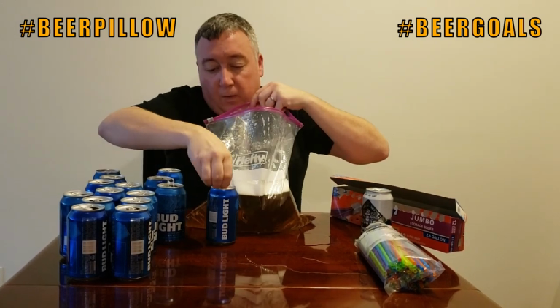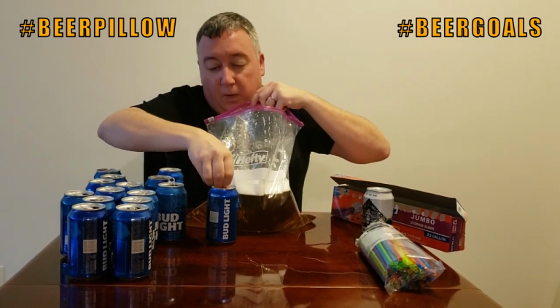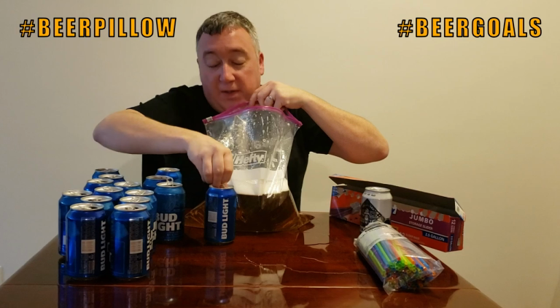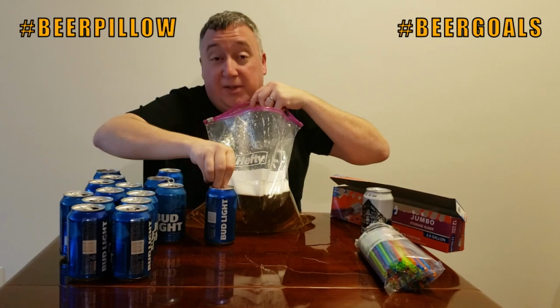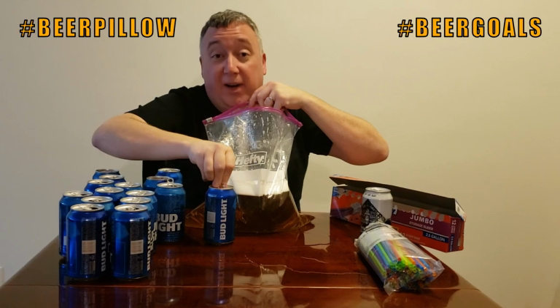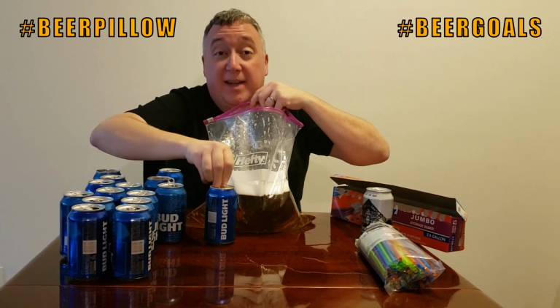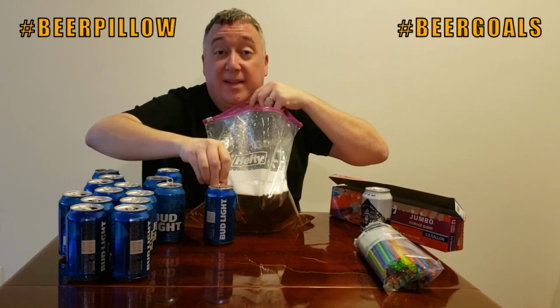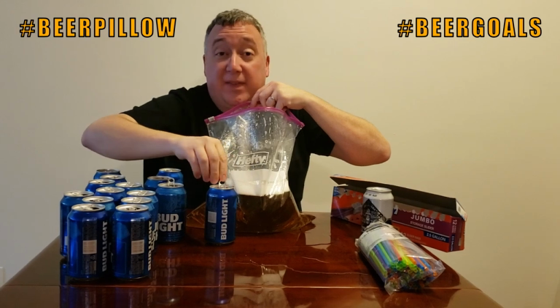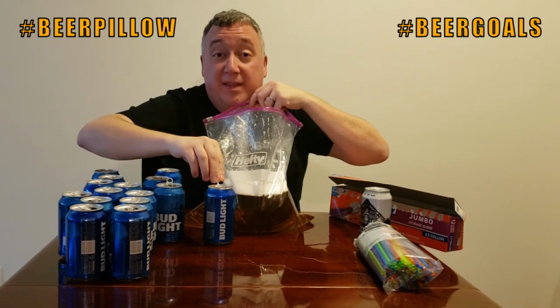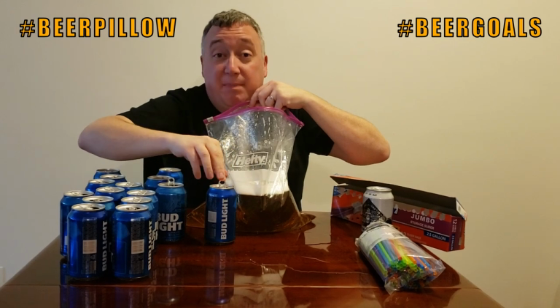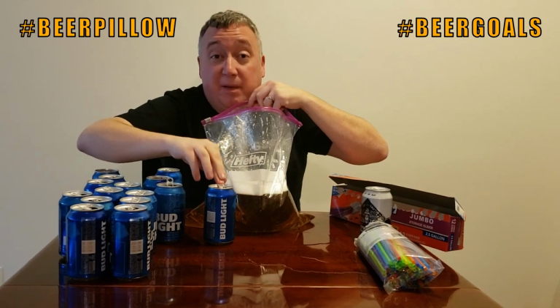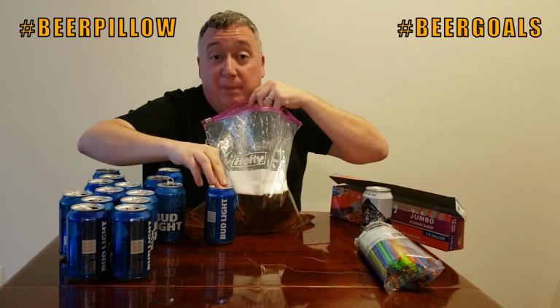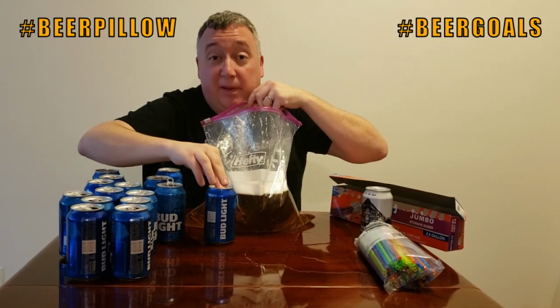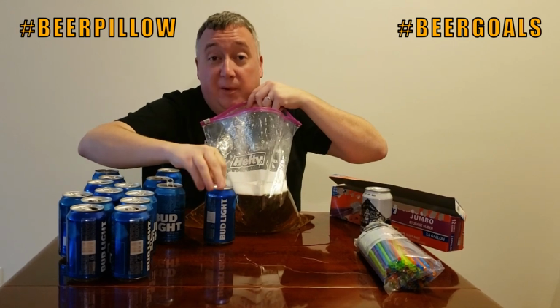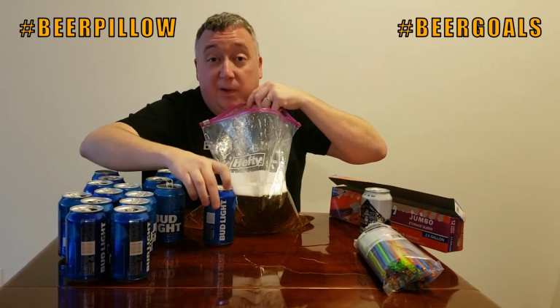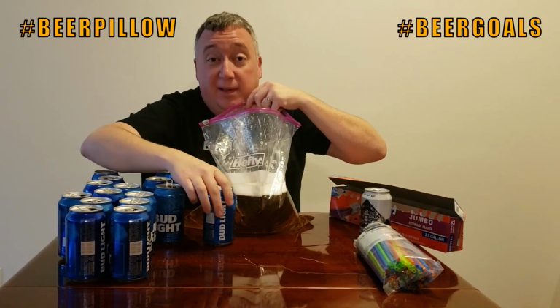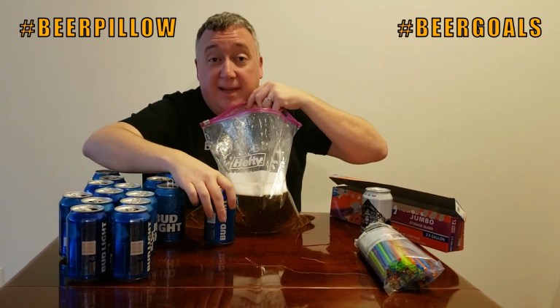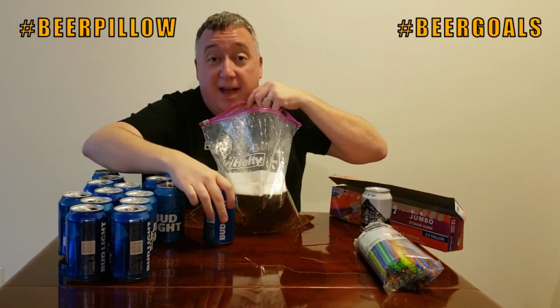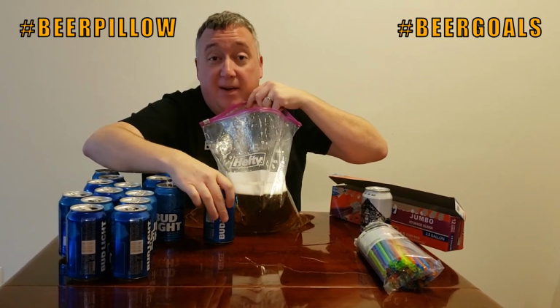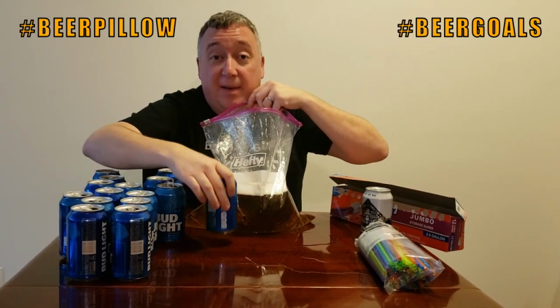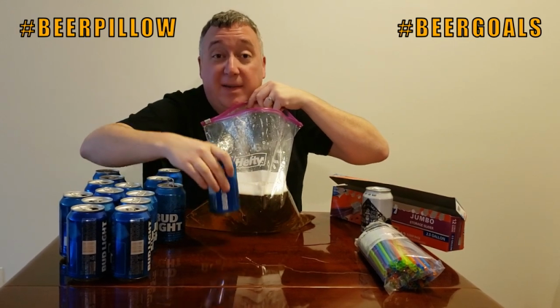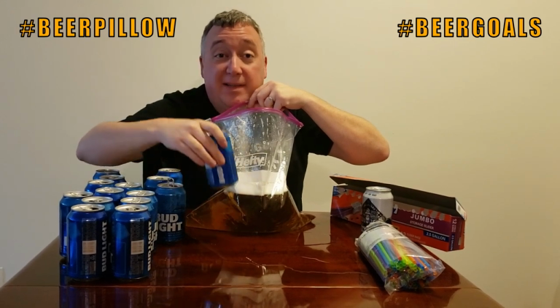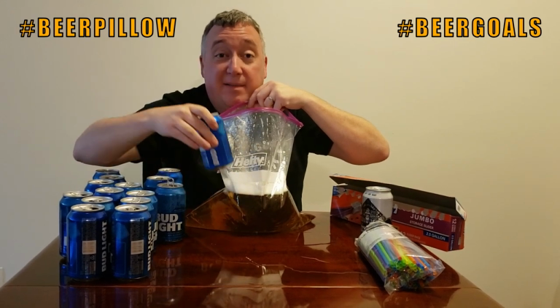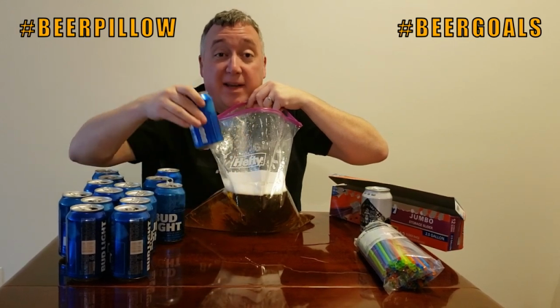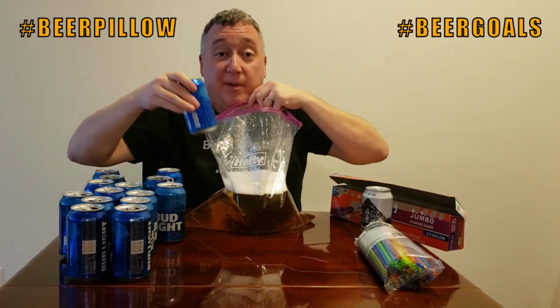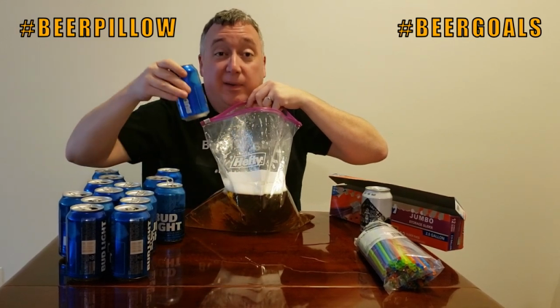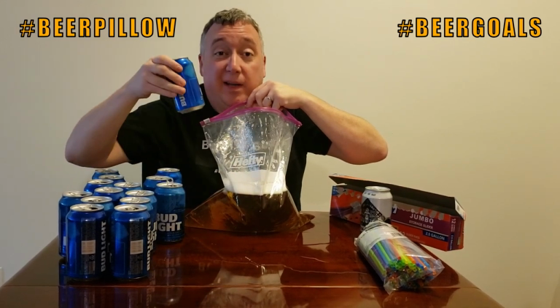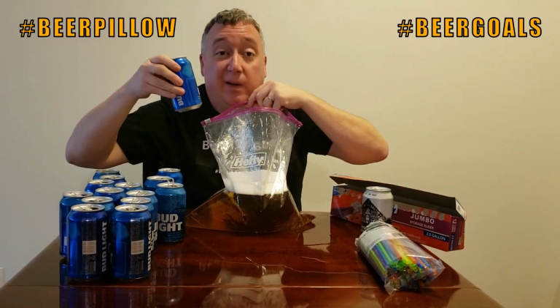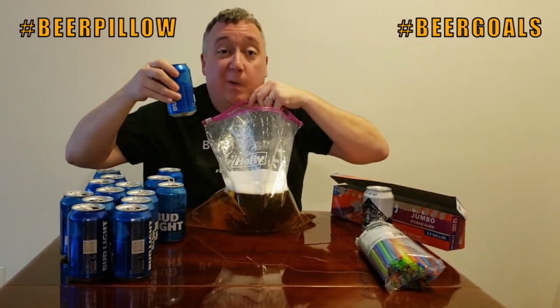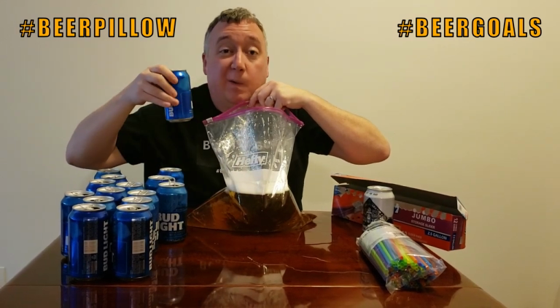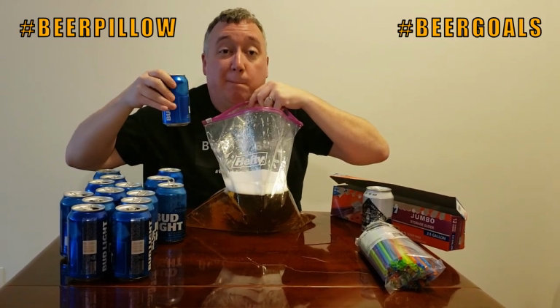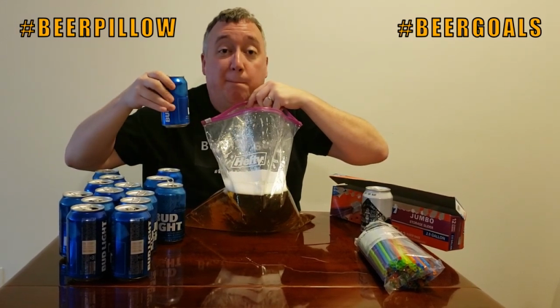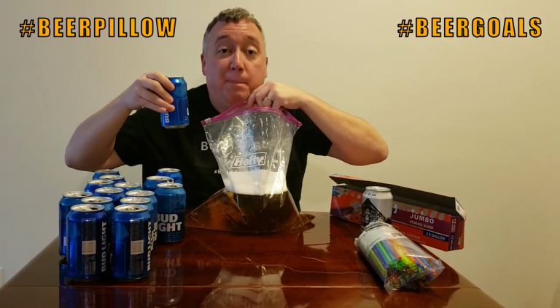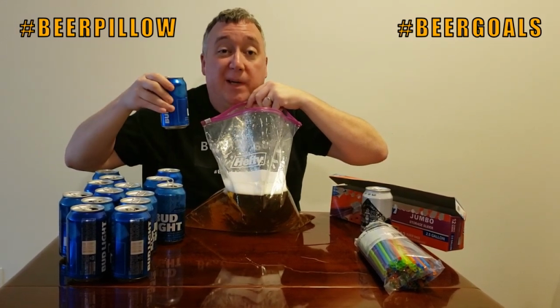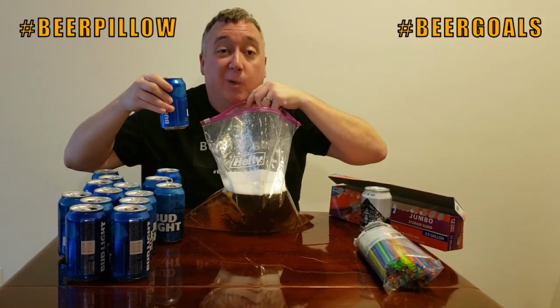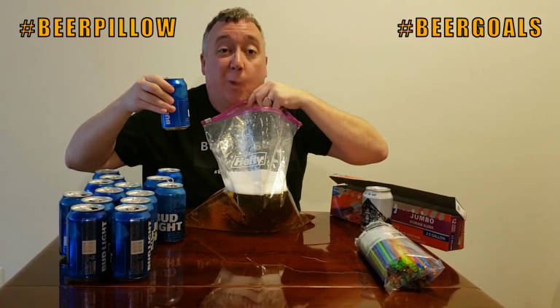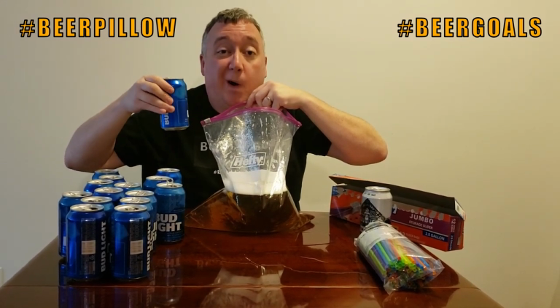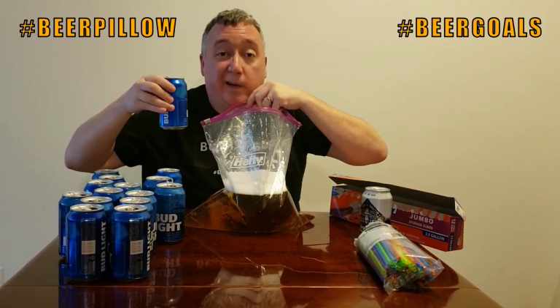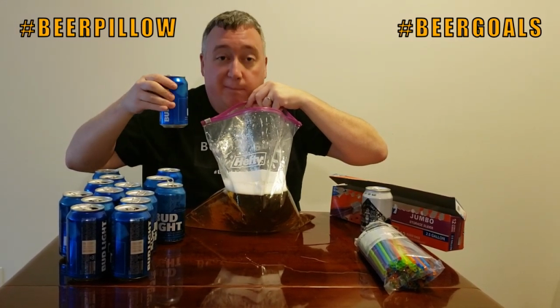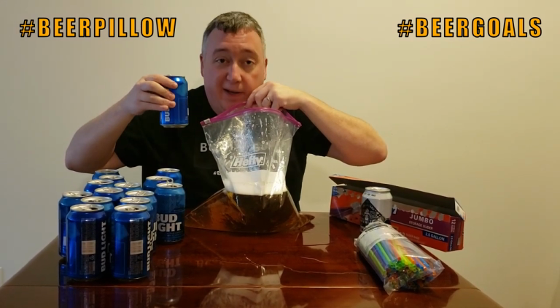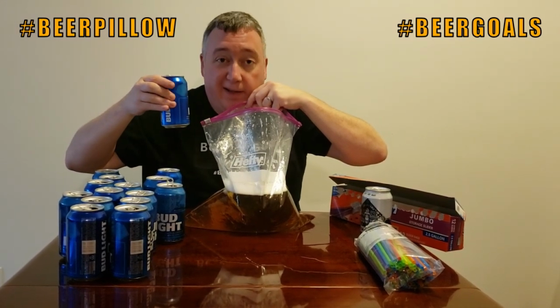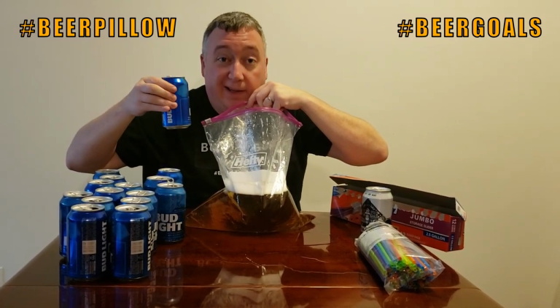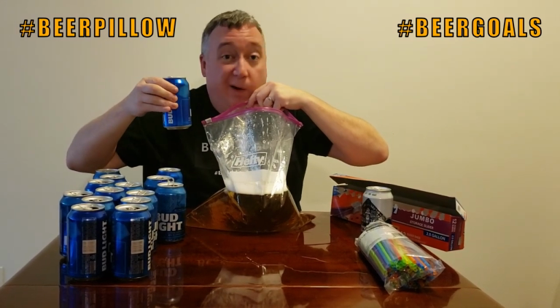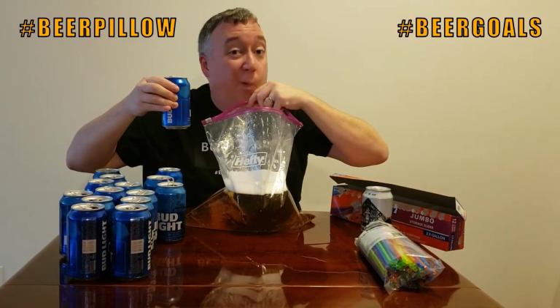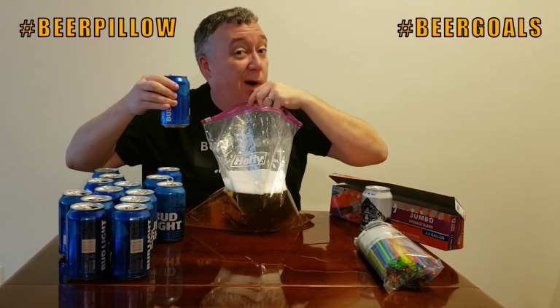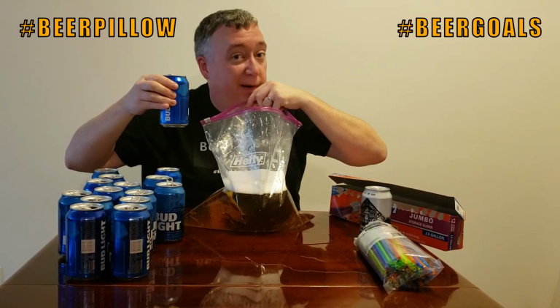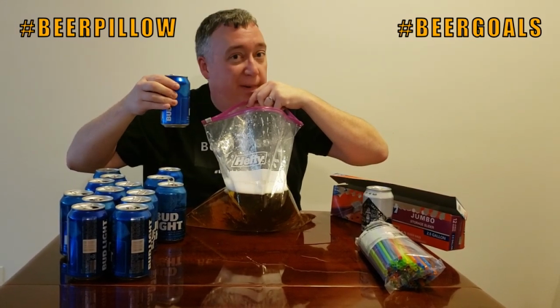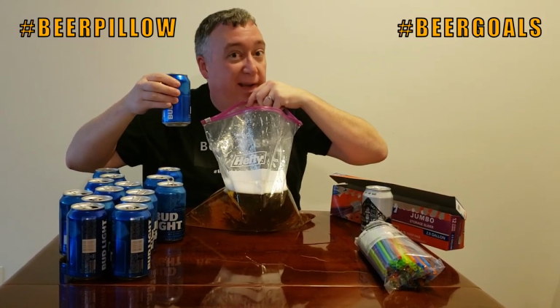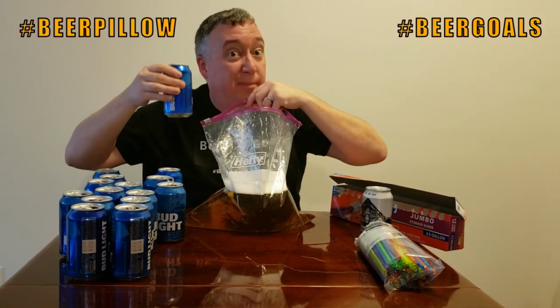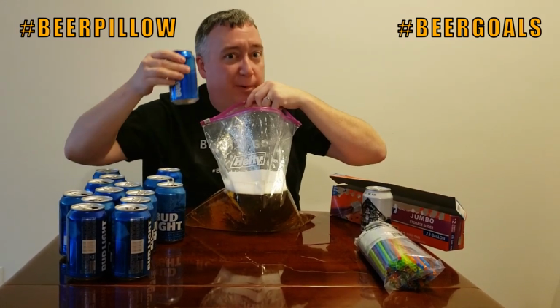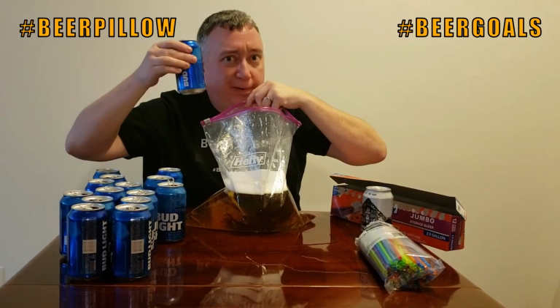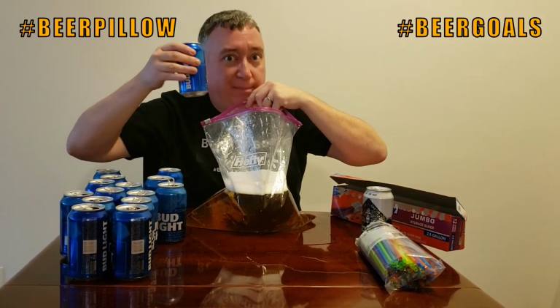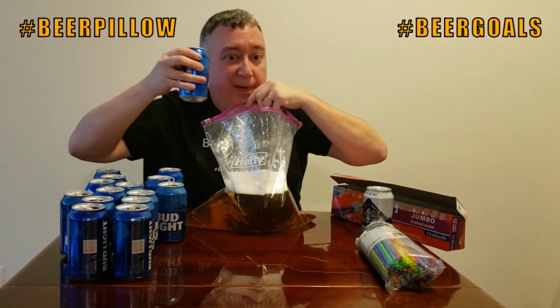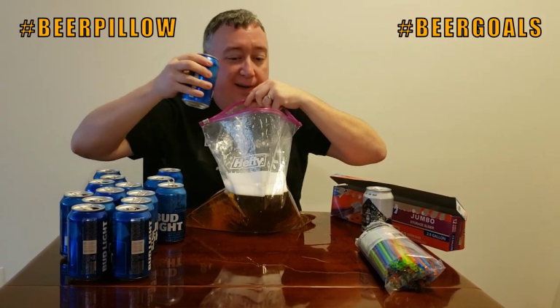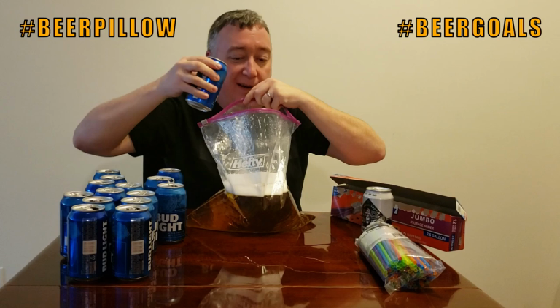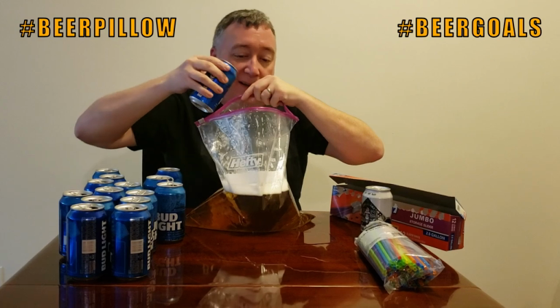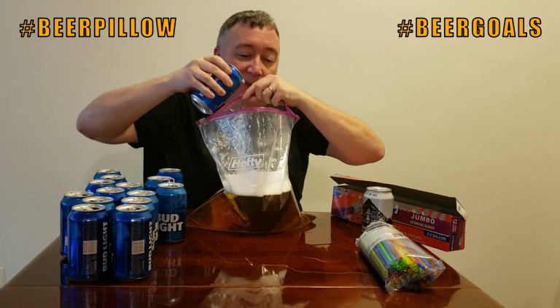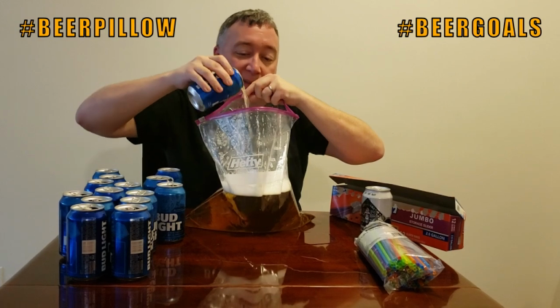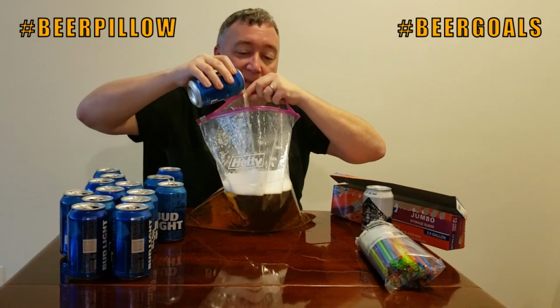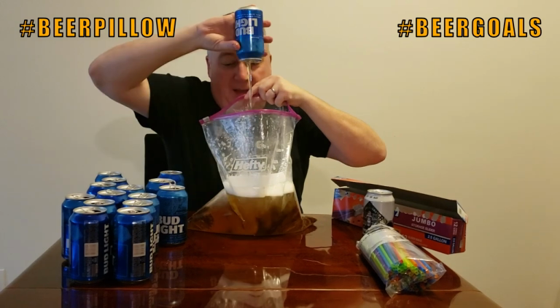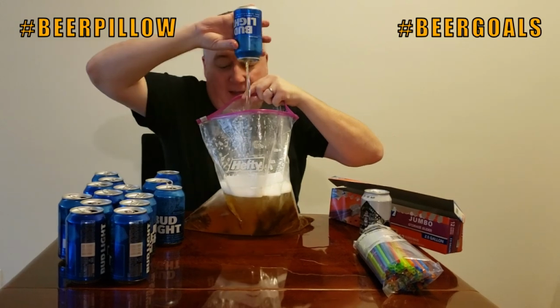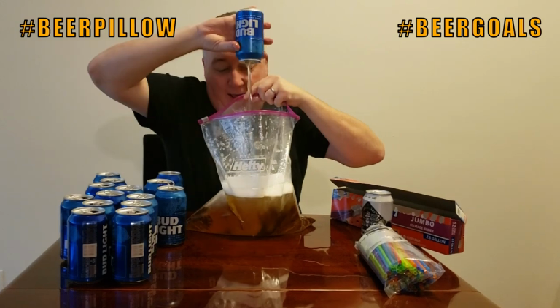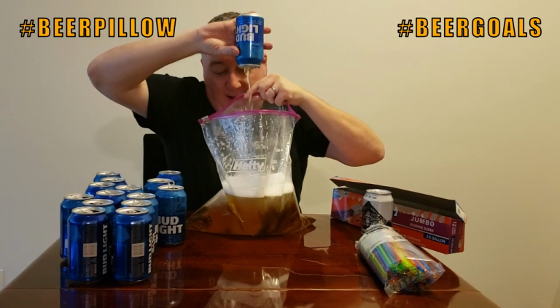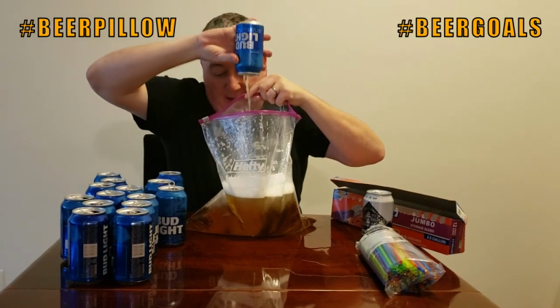What's great is if this beer pillow works out, maybe someday we'll get a whole beer water bed — like a water bed, but with beer.